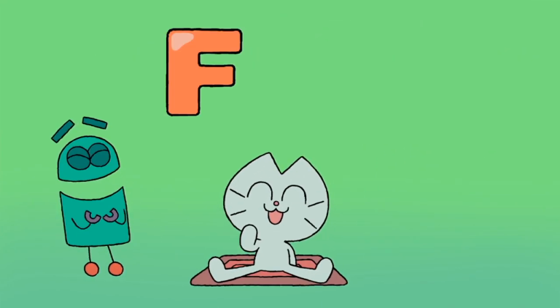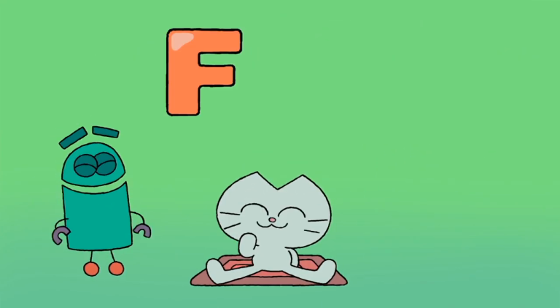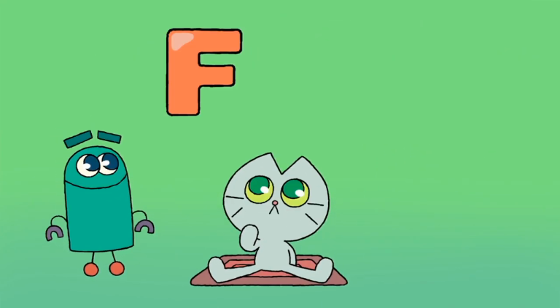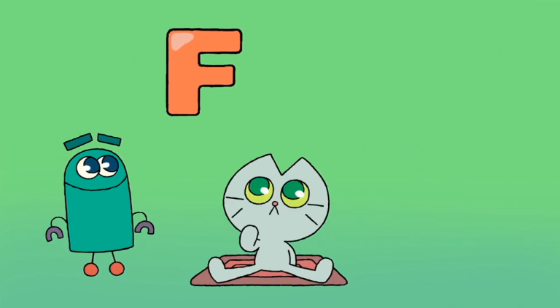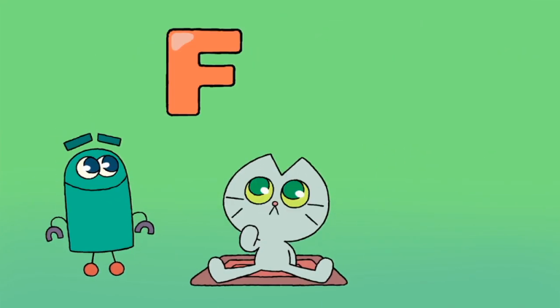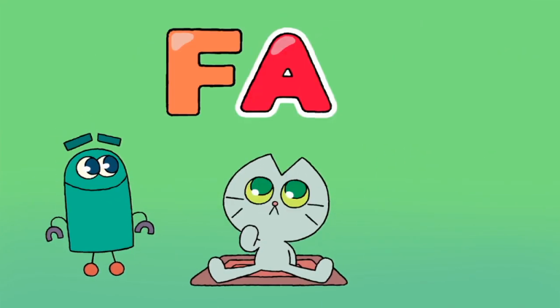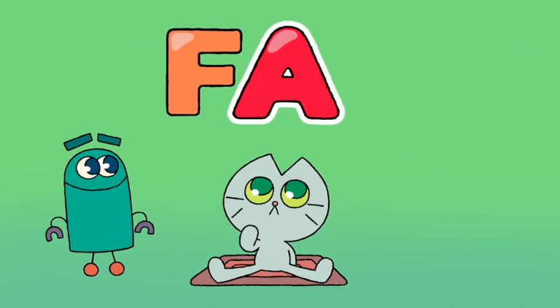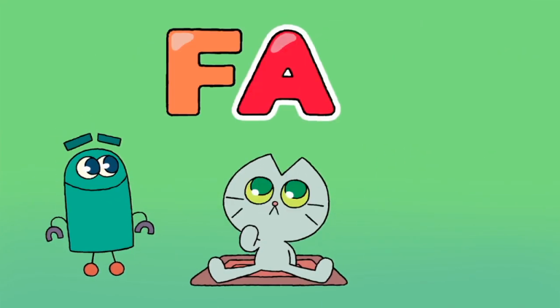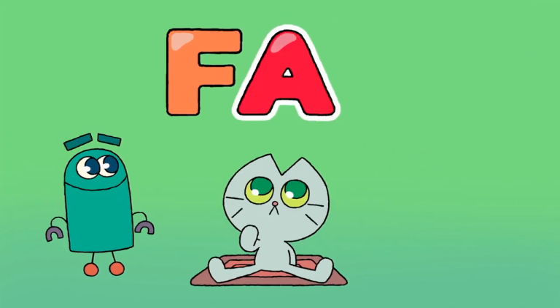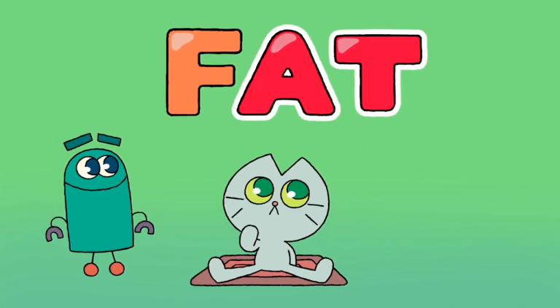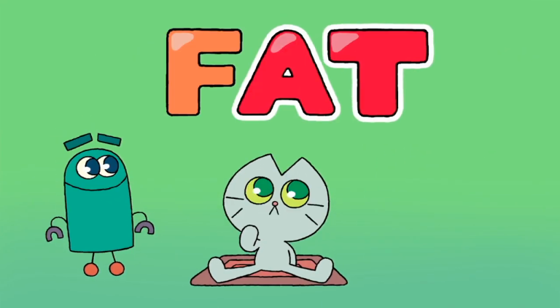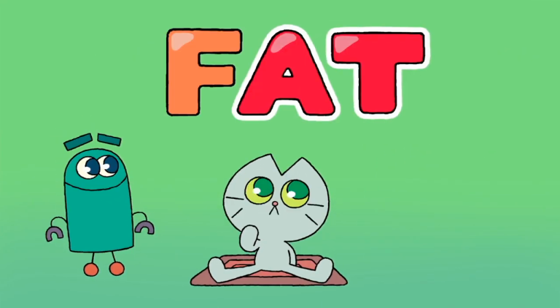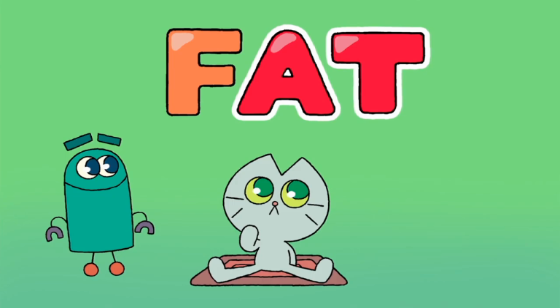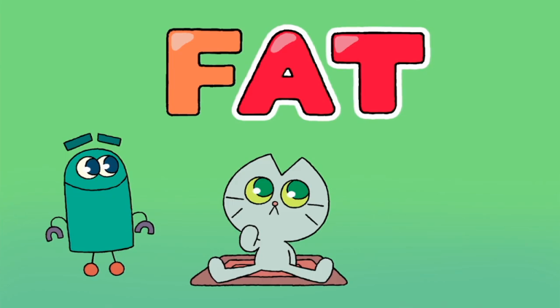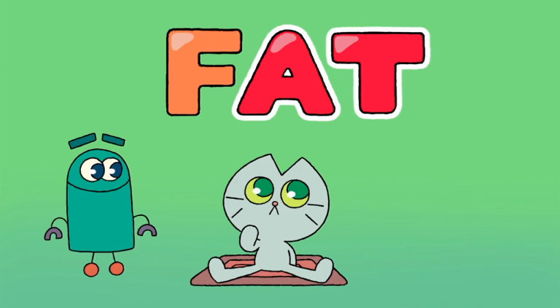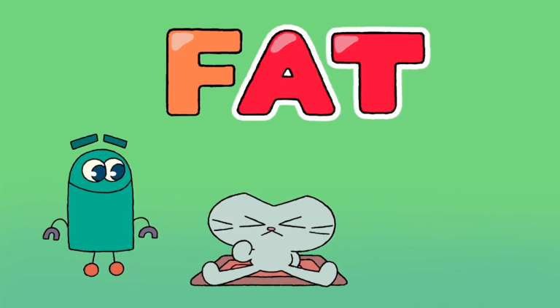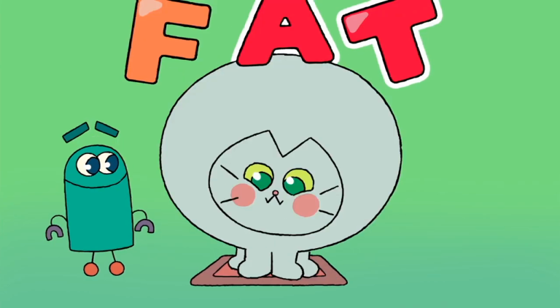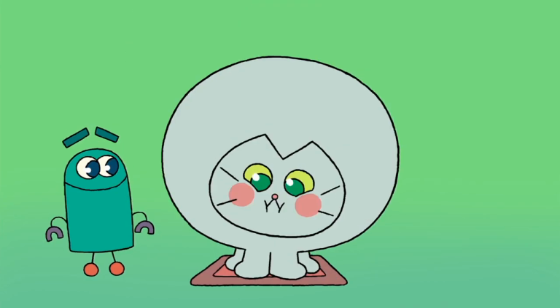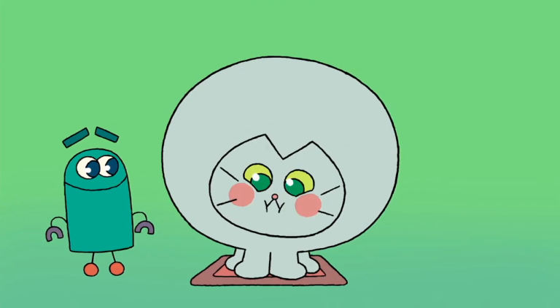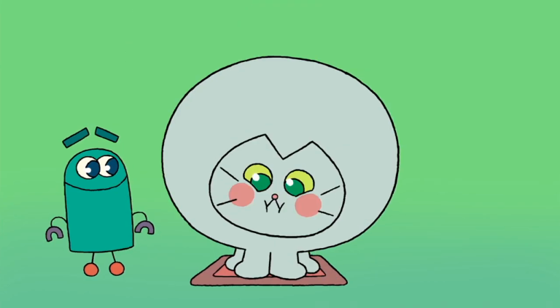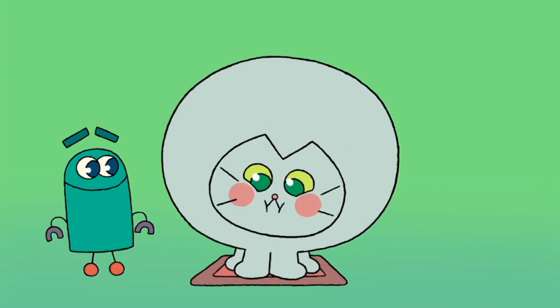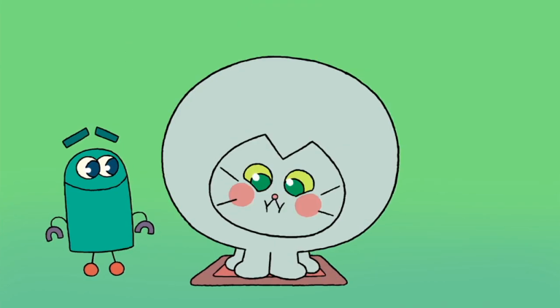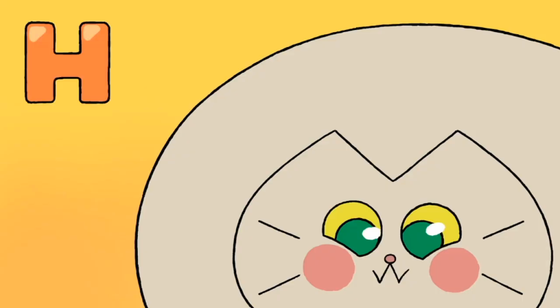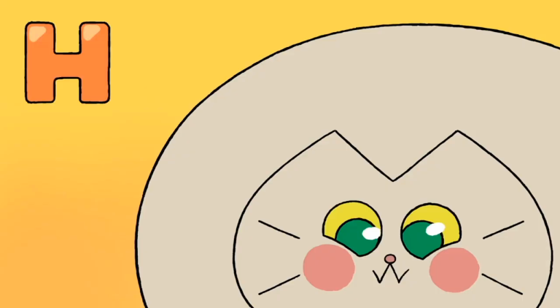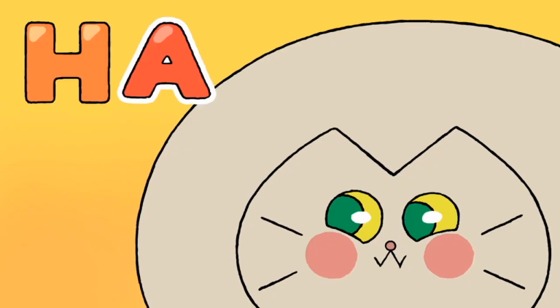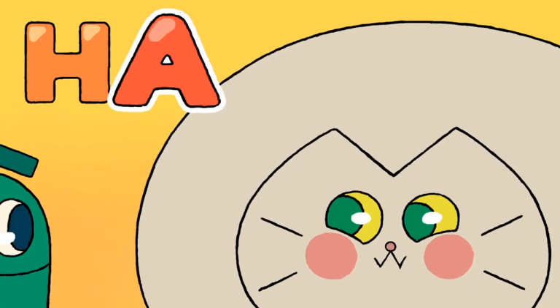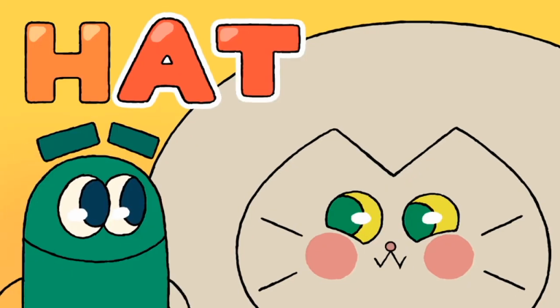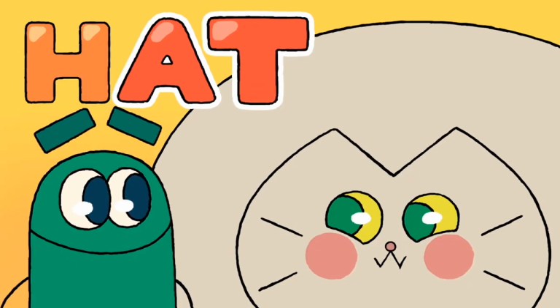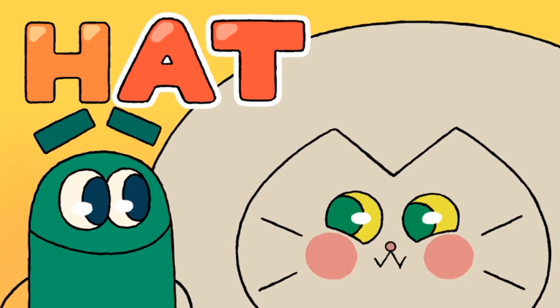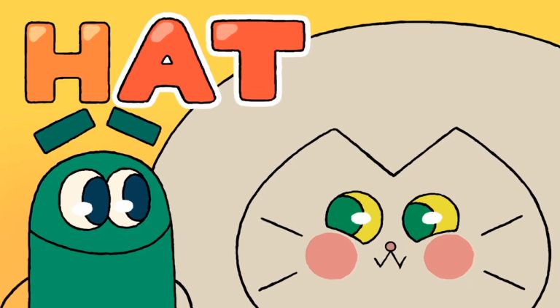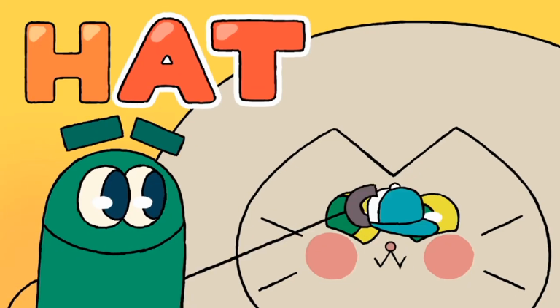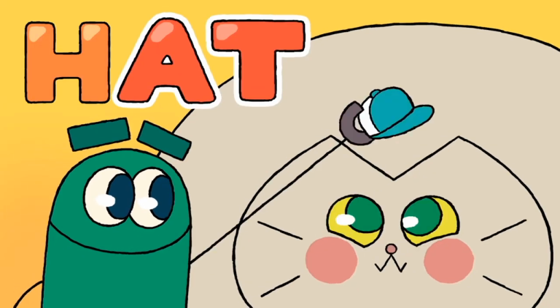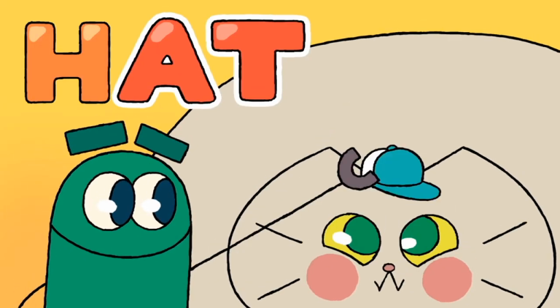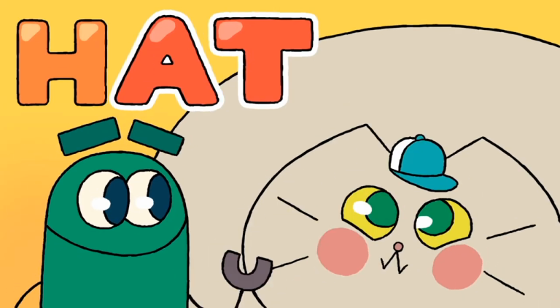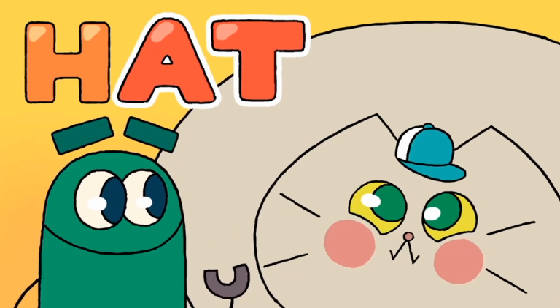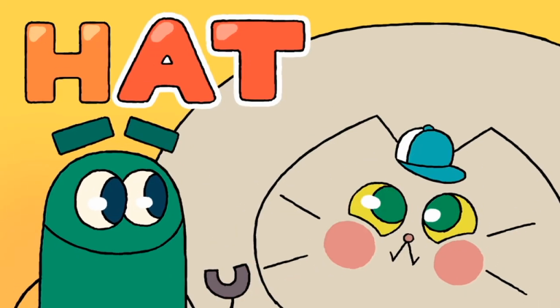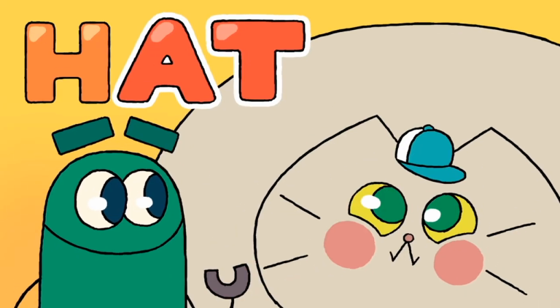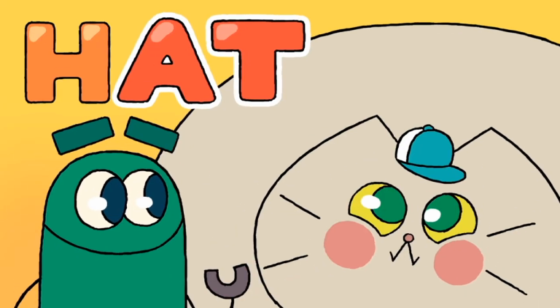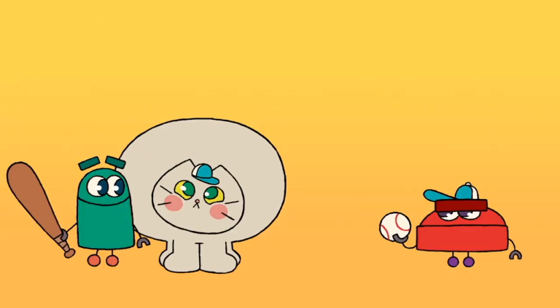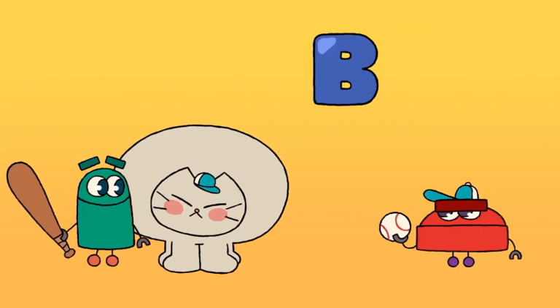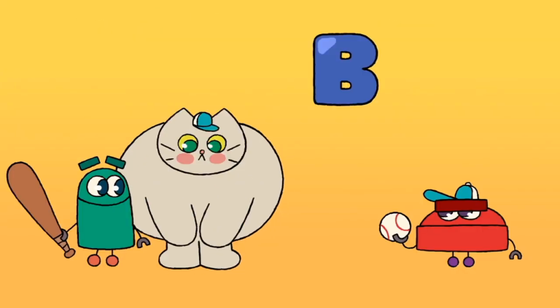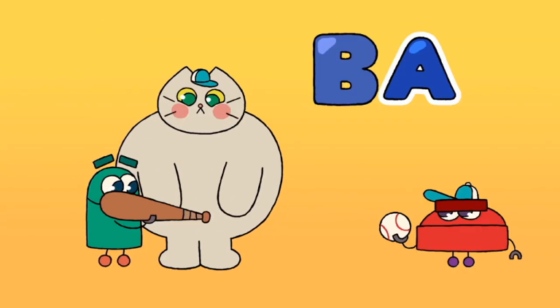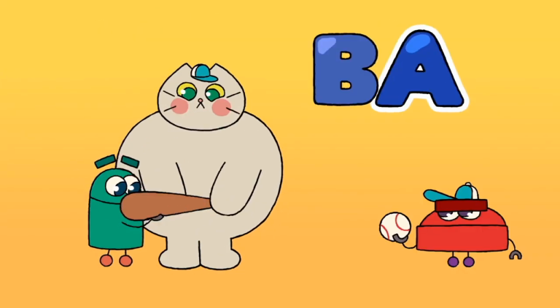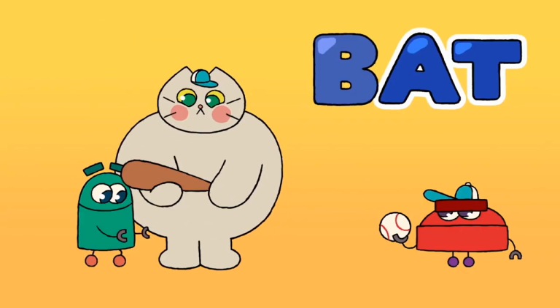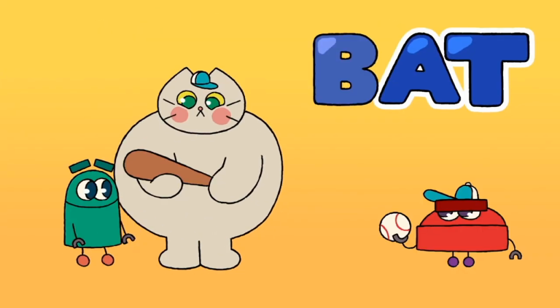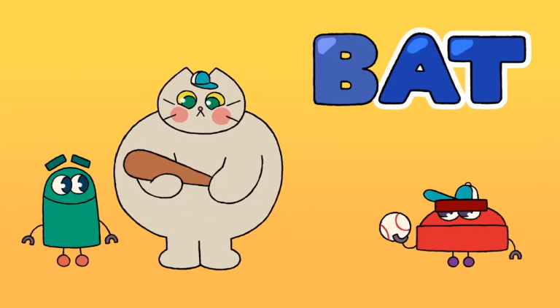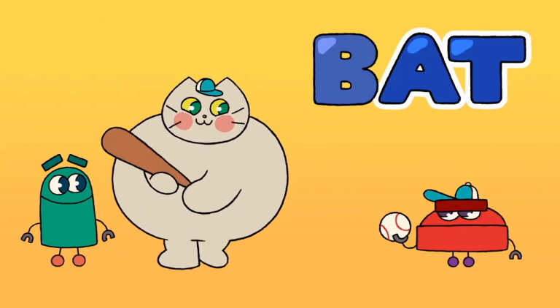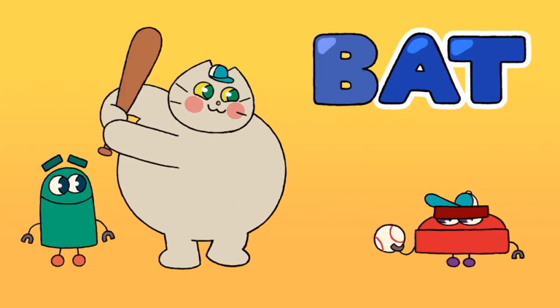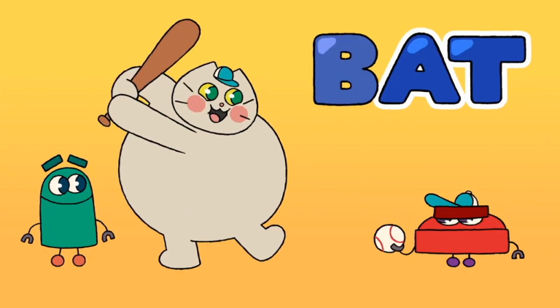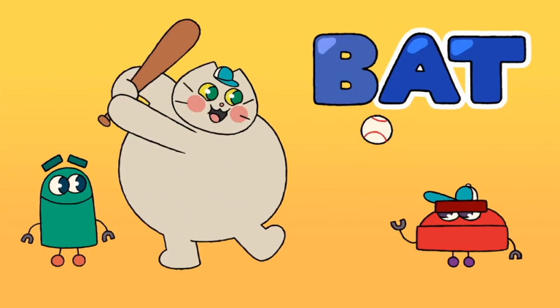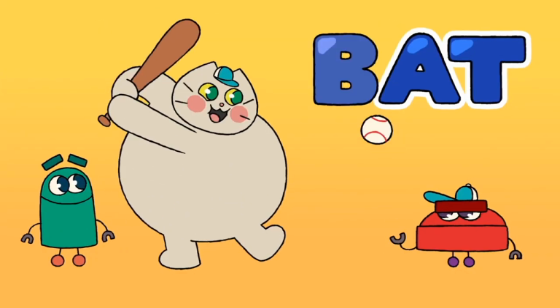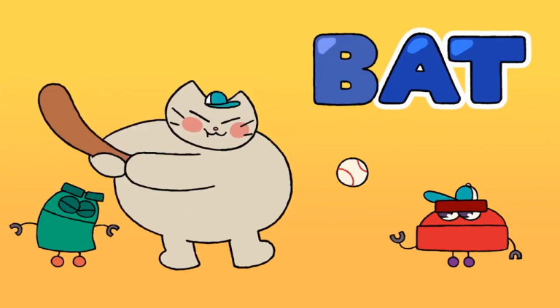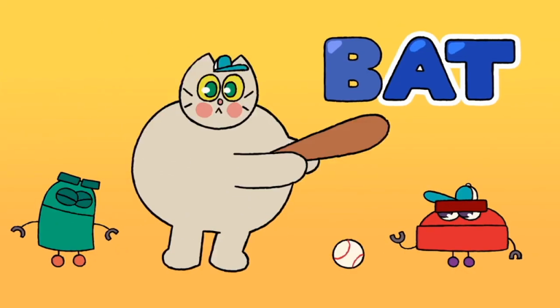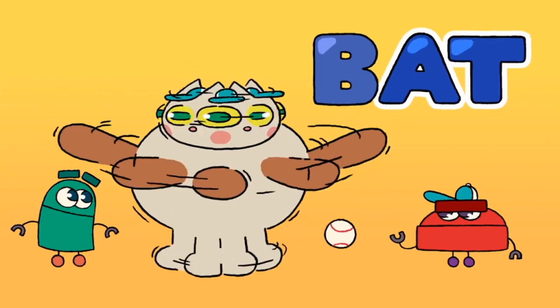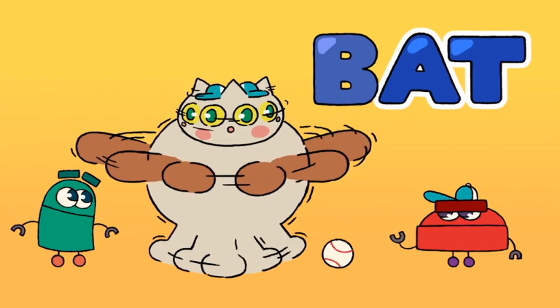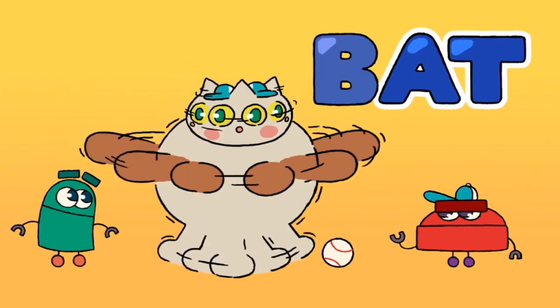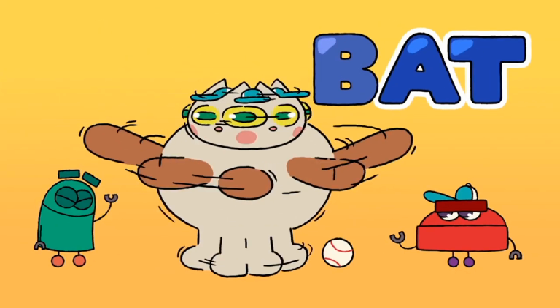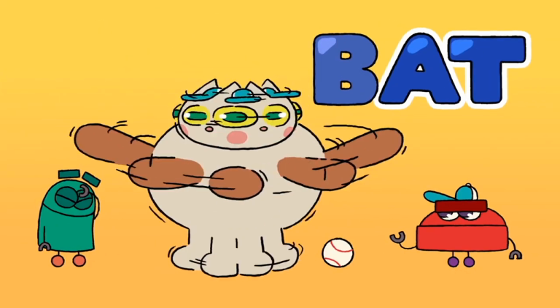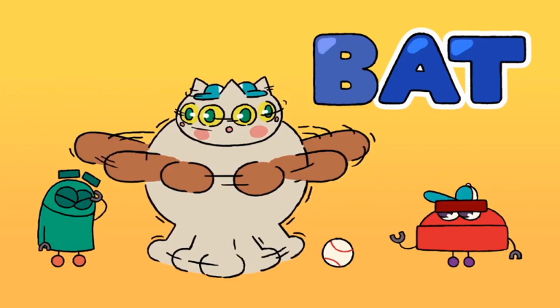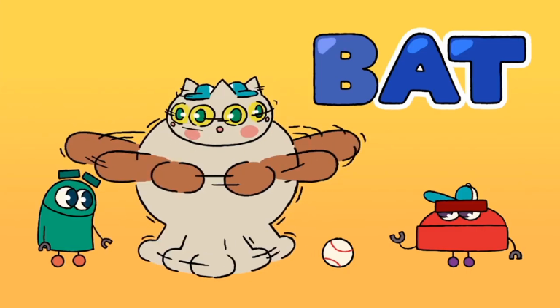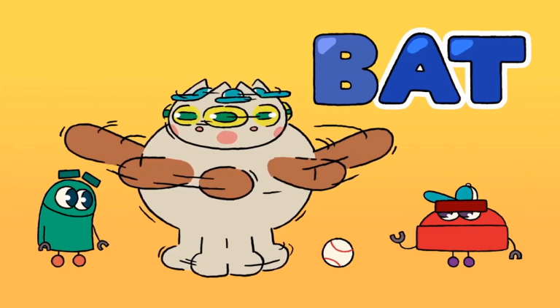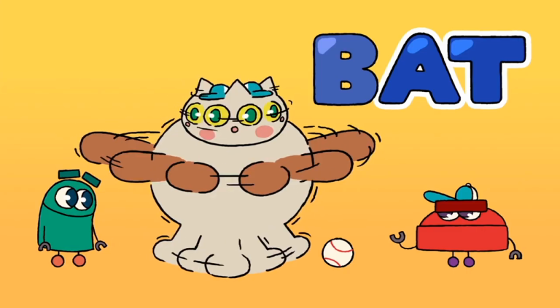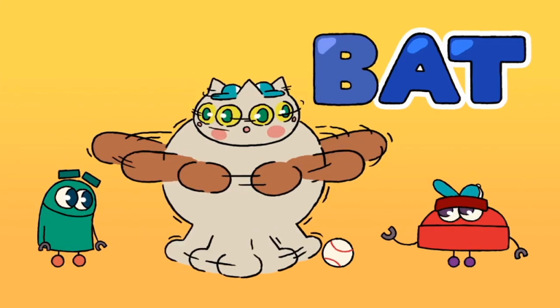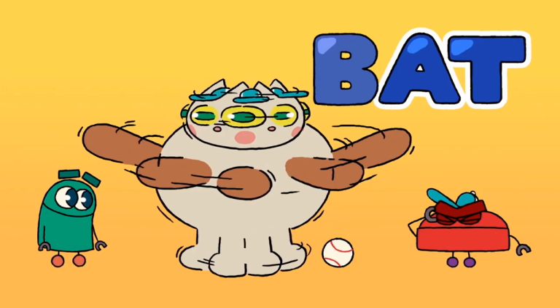F-A-T, the cat is fat. H-A-T, he wears a hat. B-A-T, he swings a bat. Imagine that!